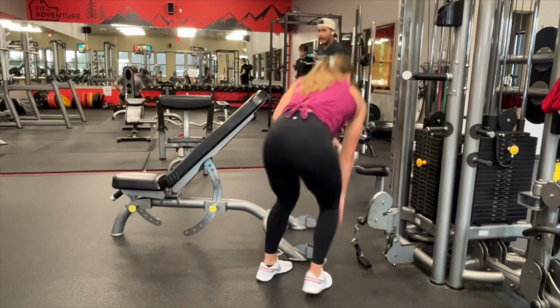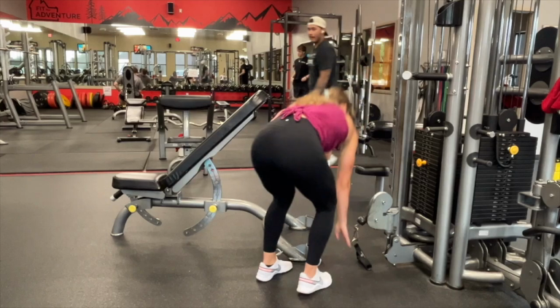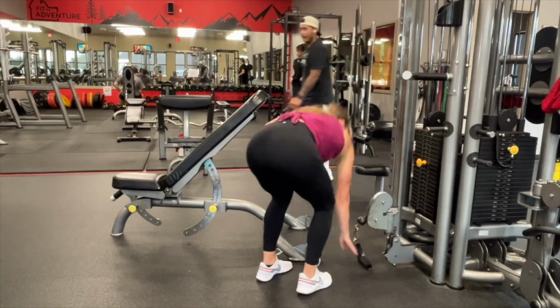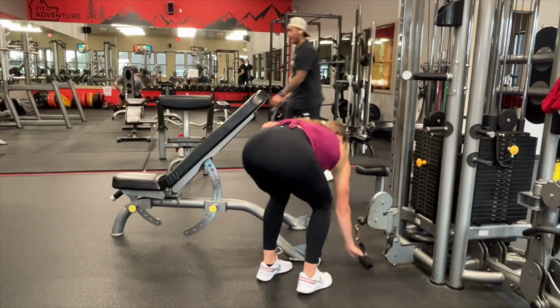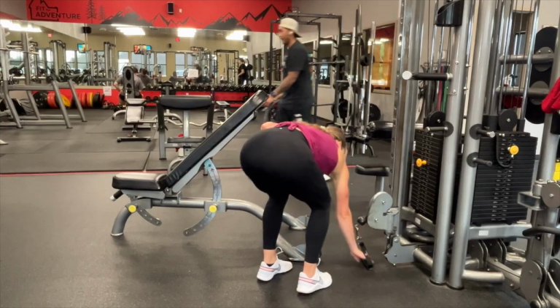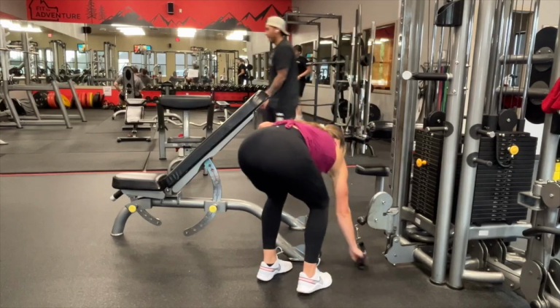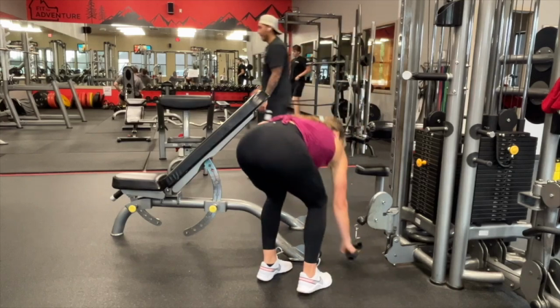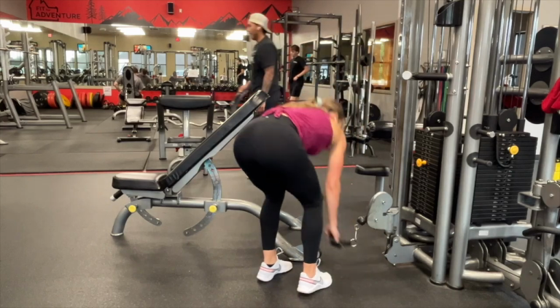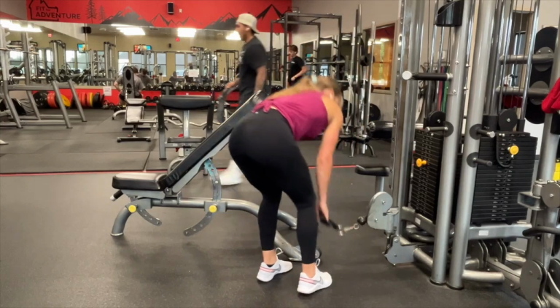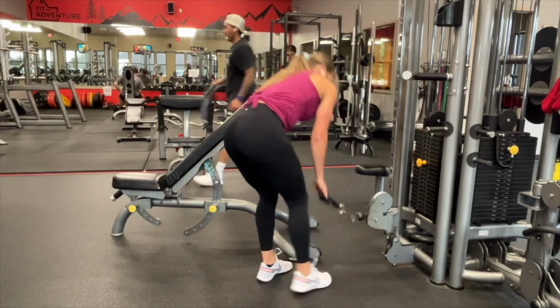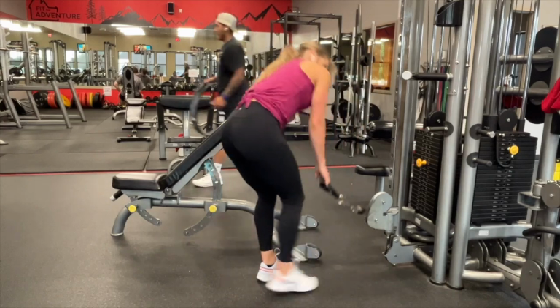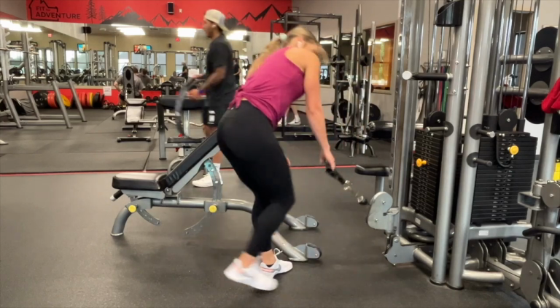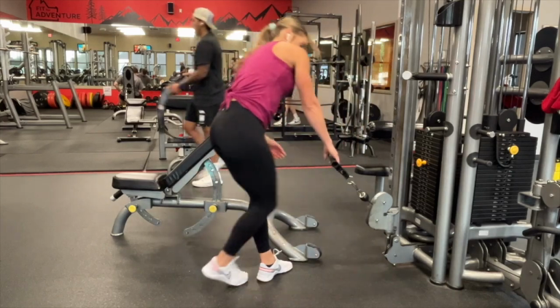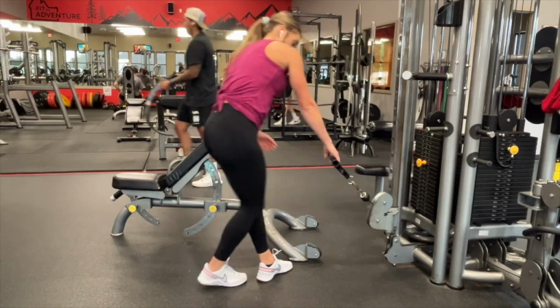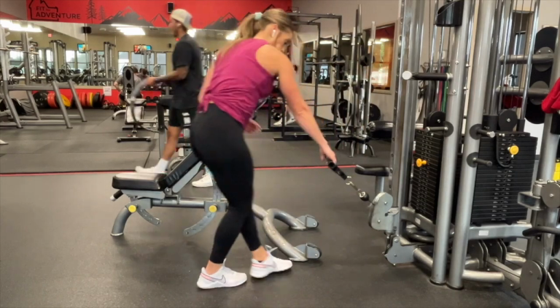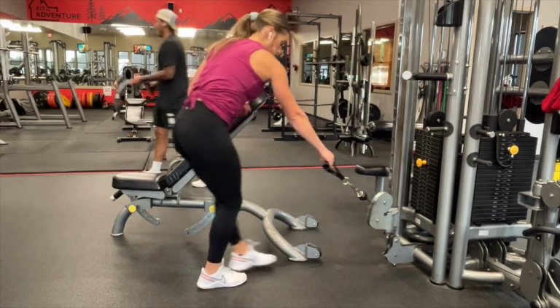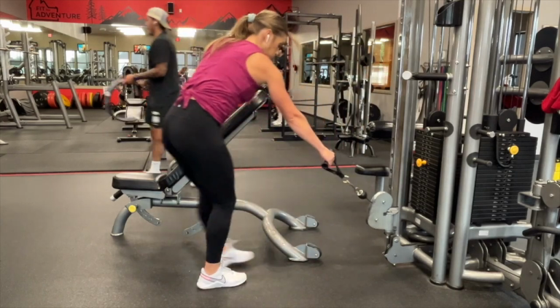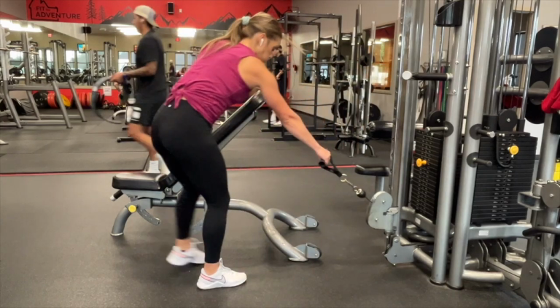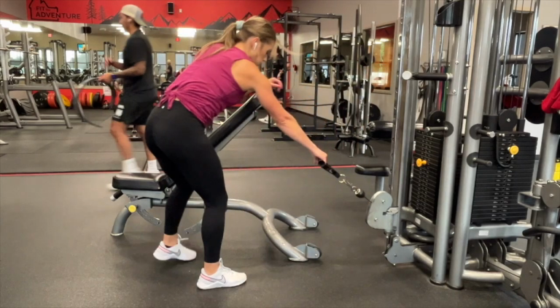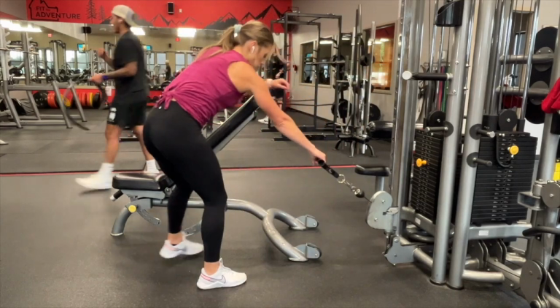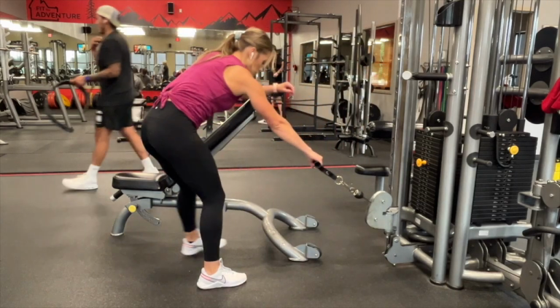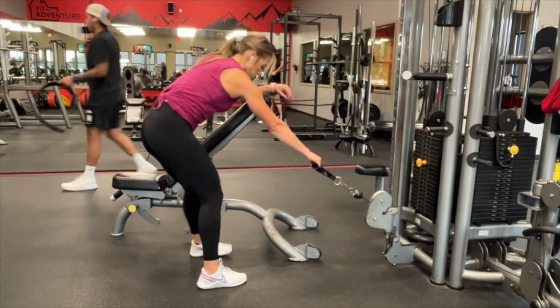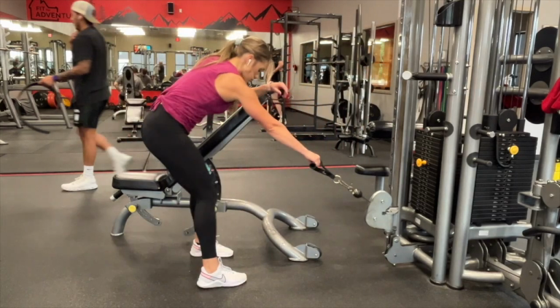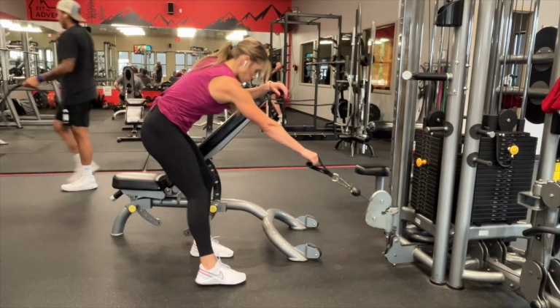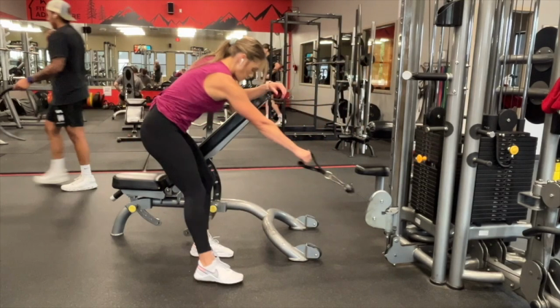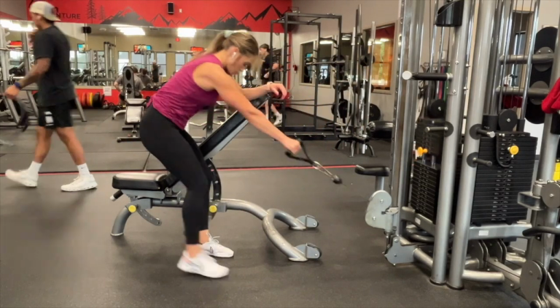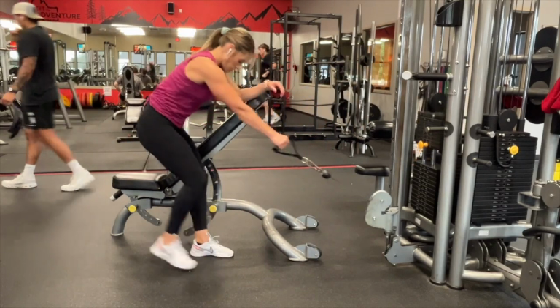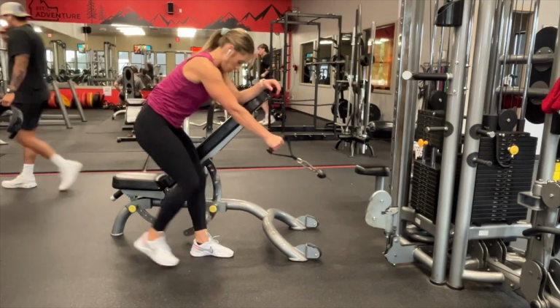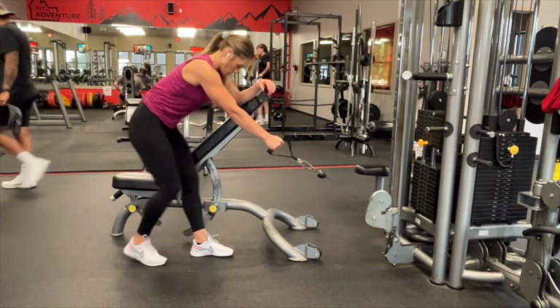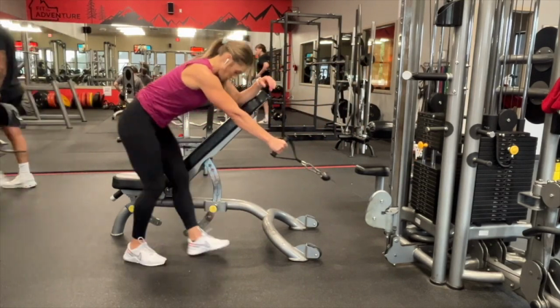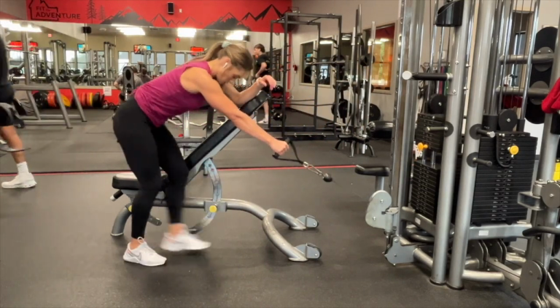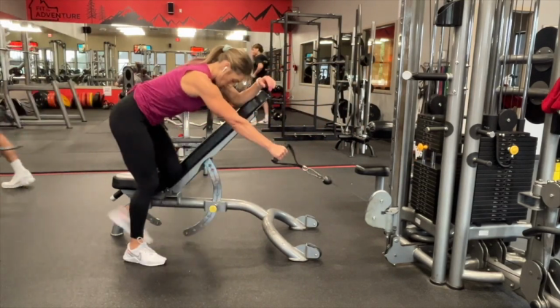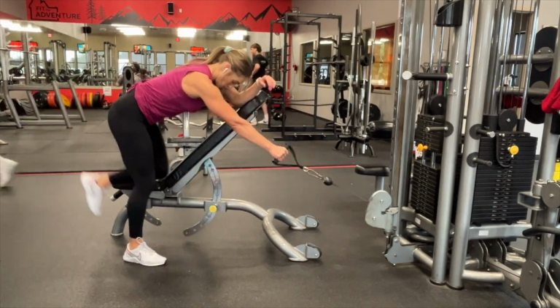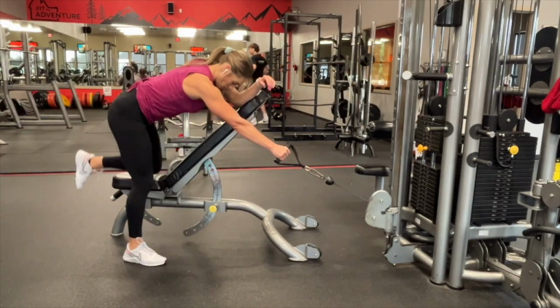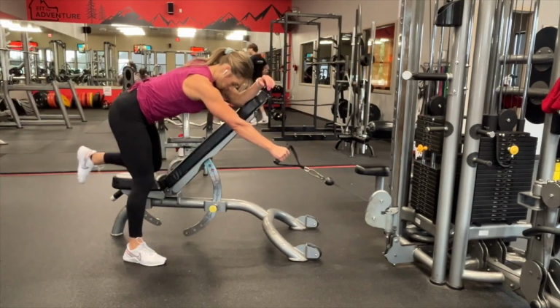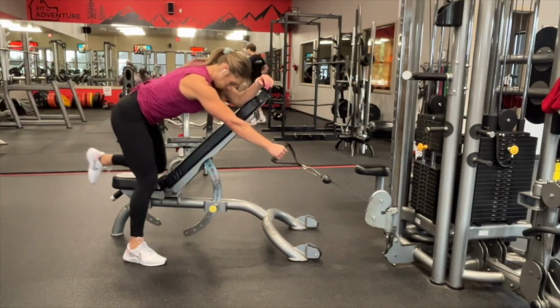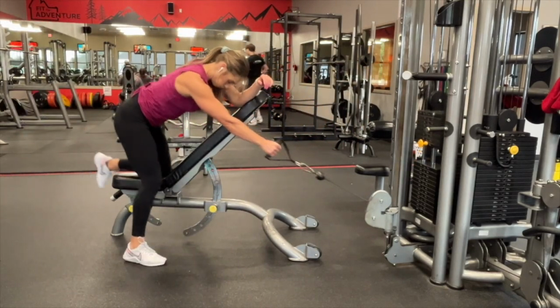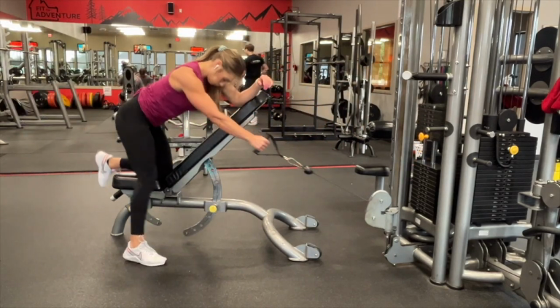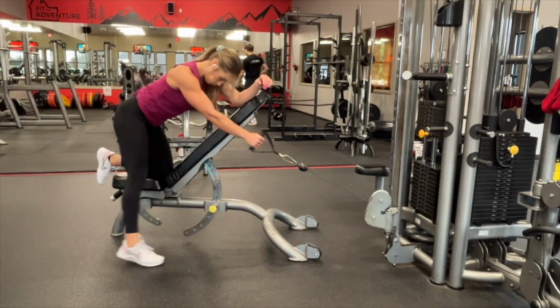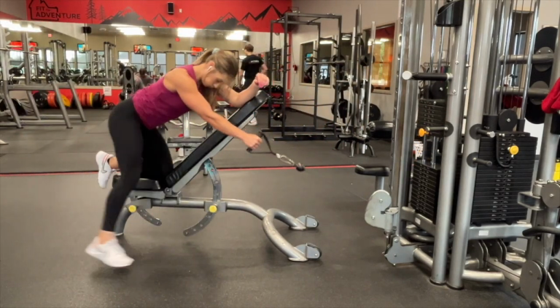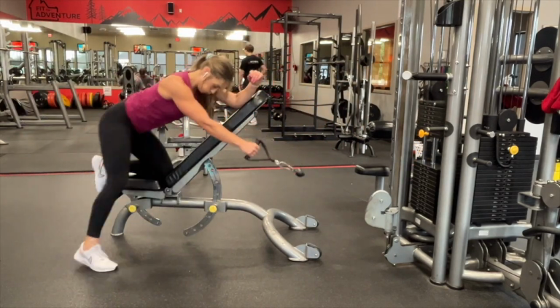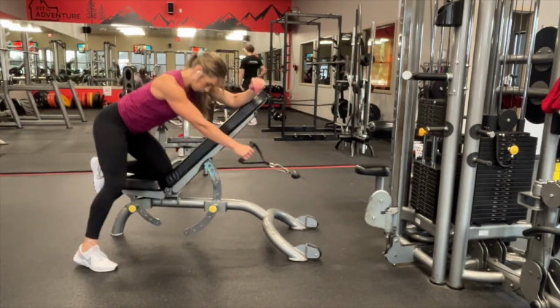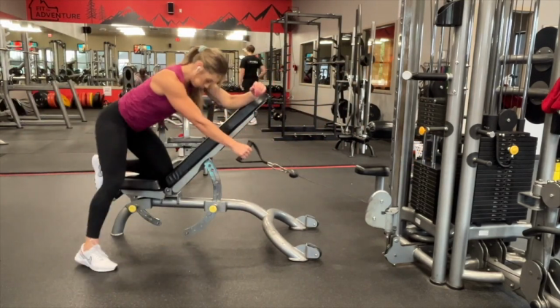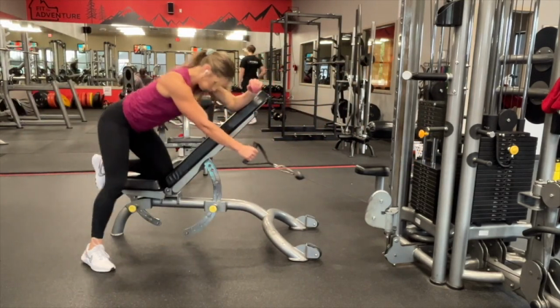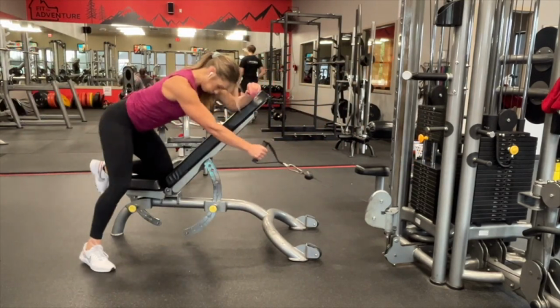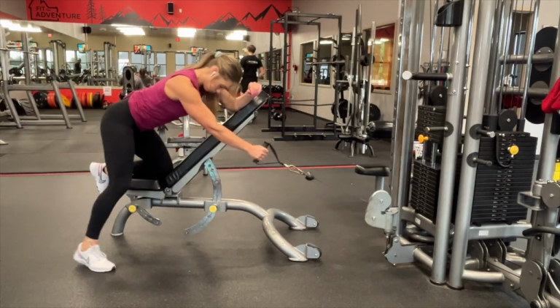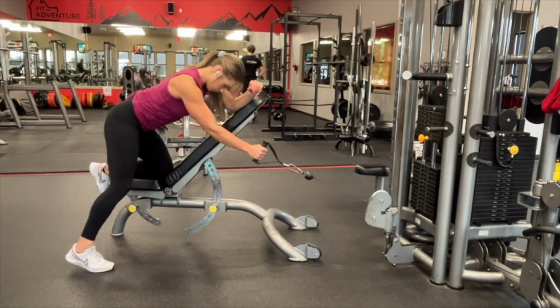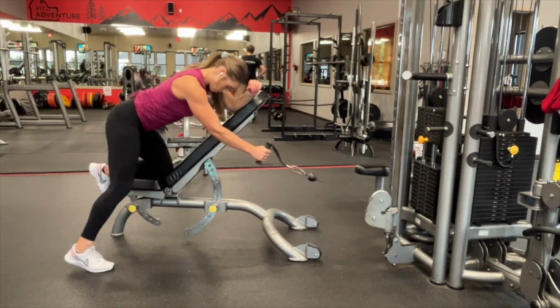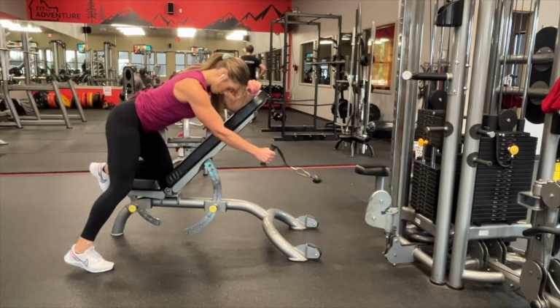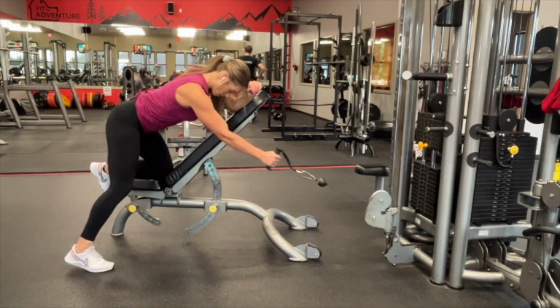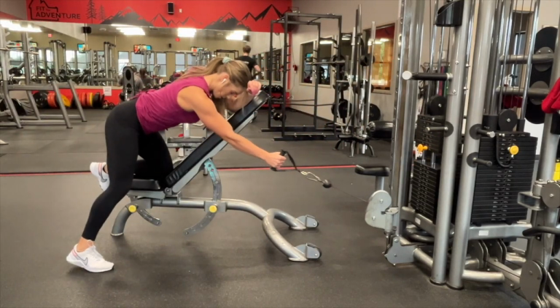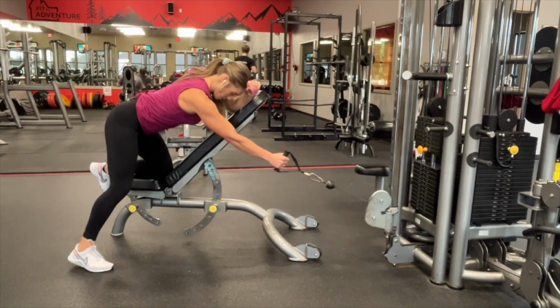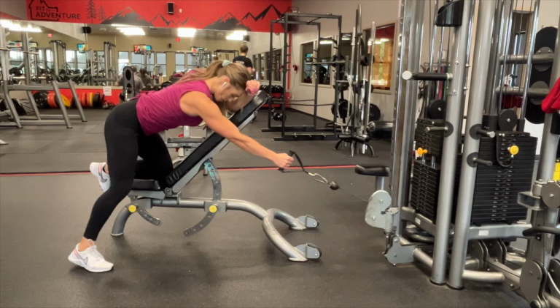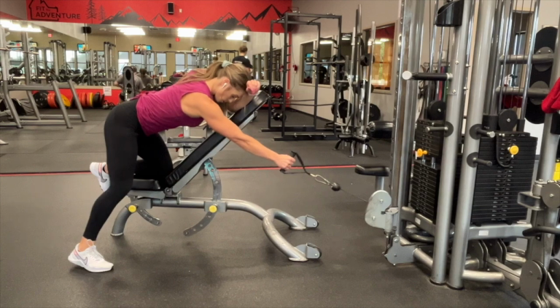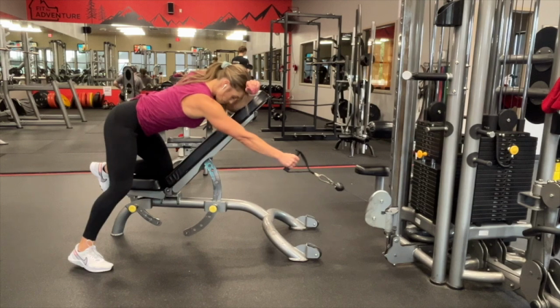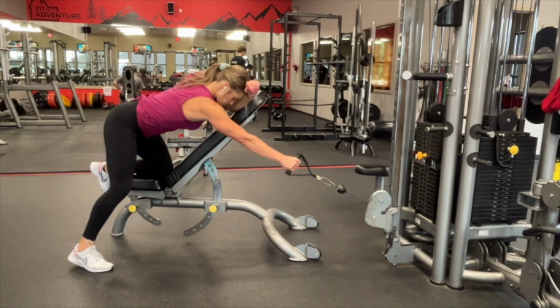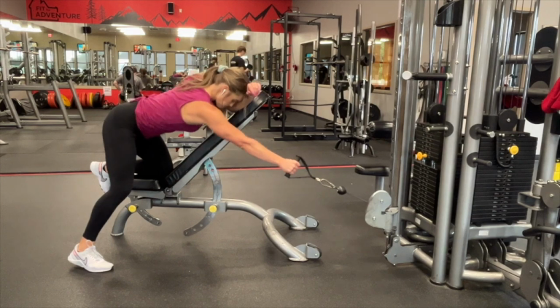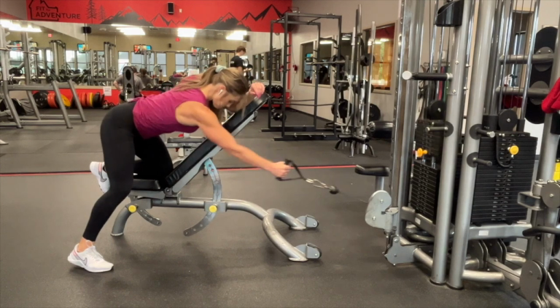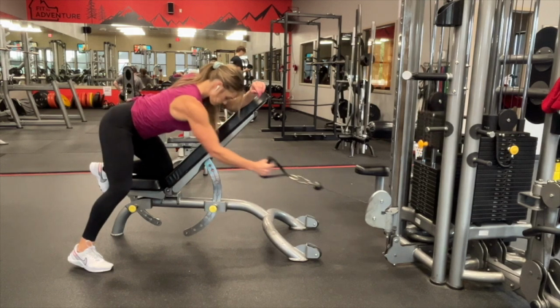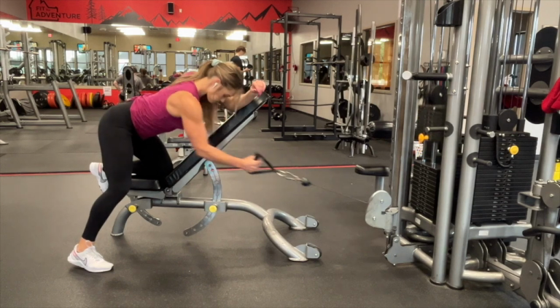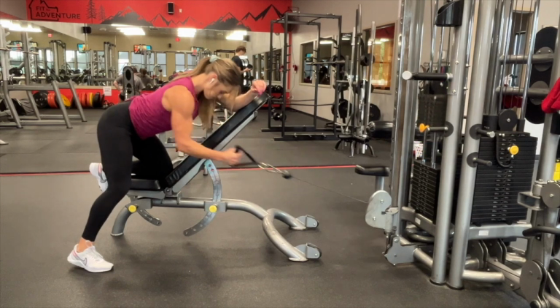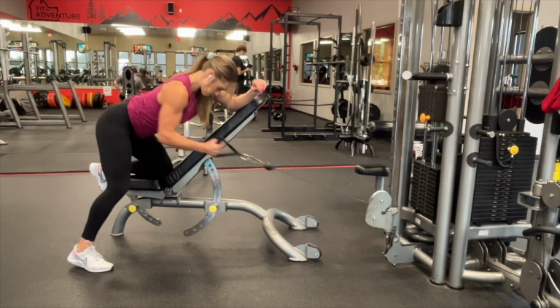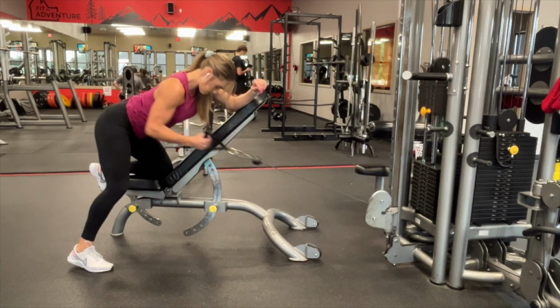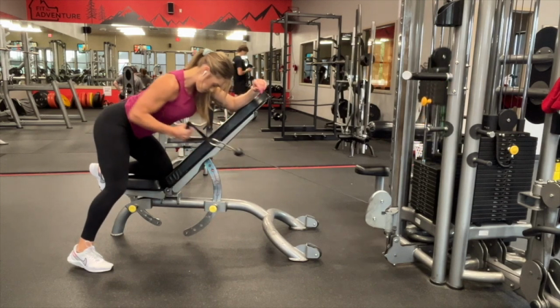Use a handle attachment and lower the cable machine all the way to the bottom. Place your incline bench far enough away that when your arm is straight, there's constant tension.